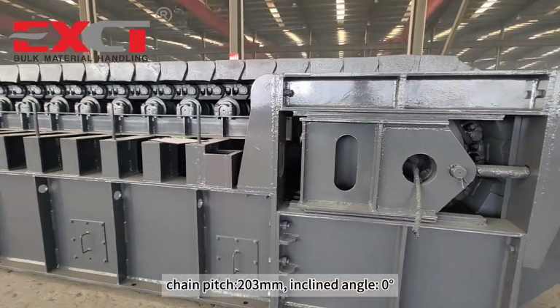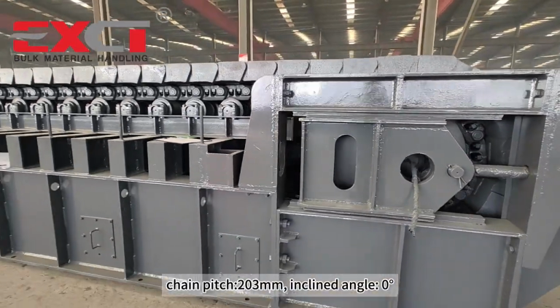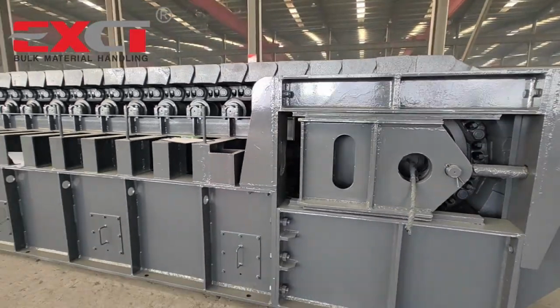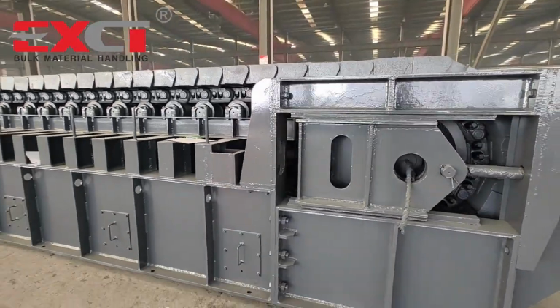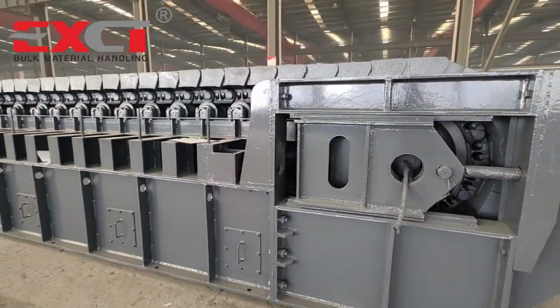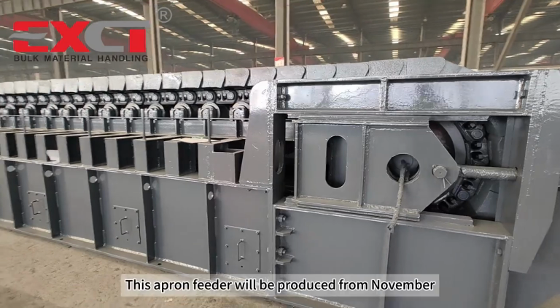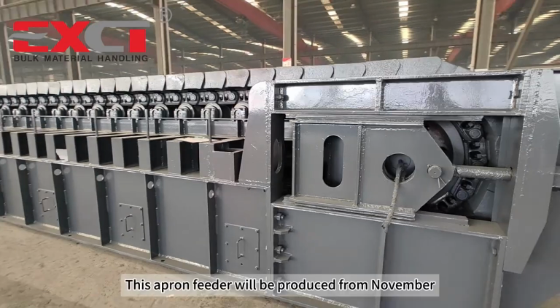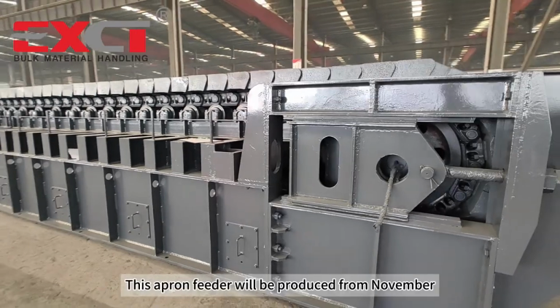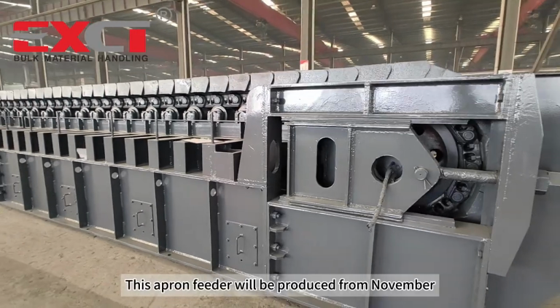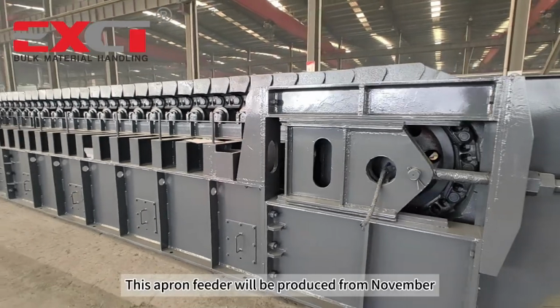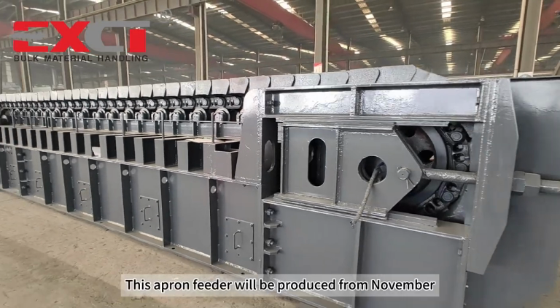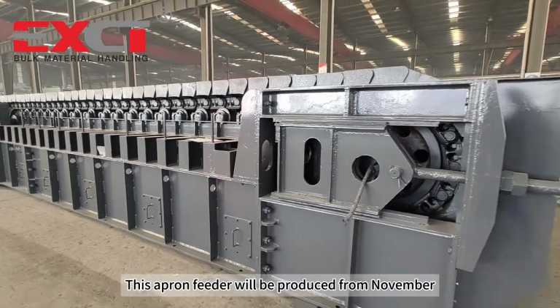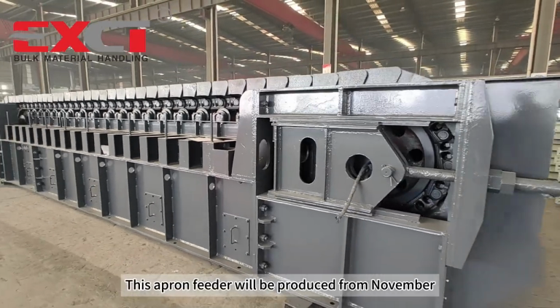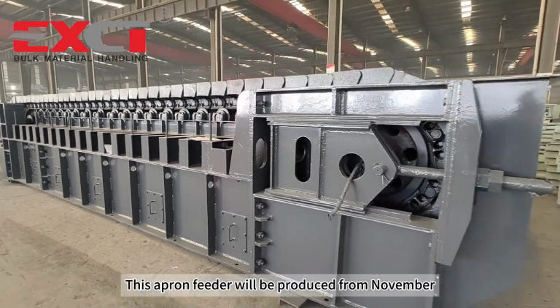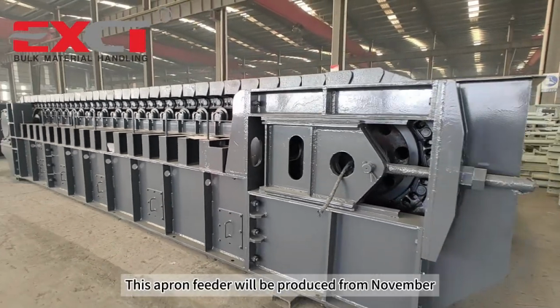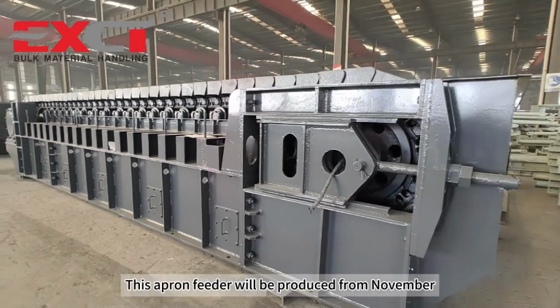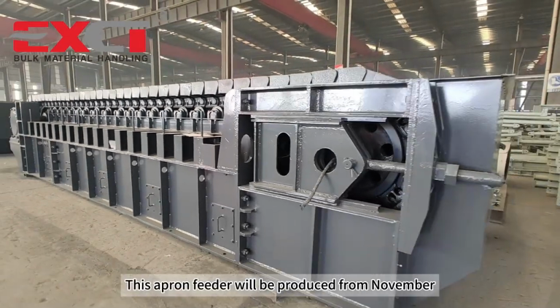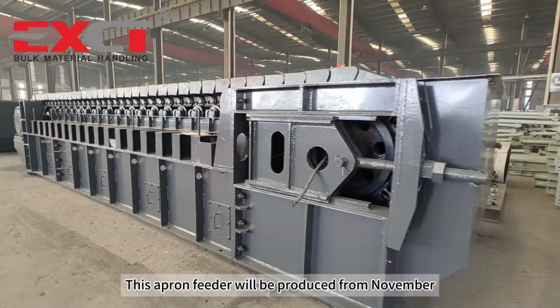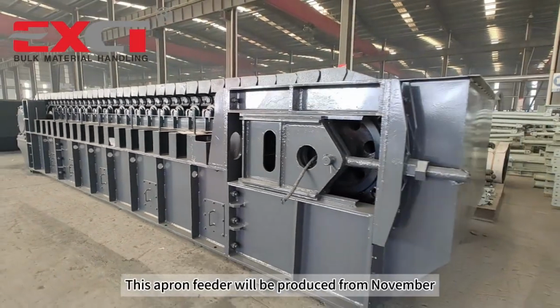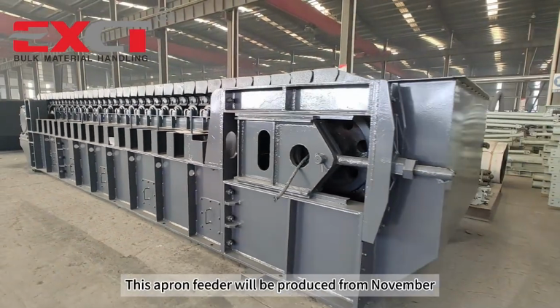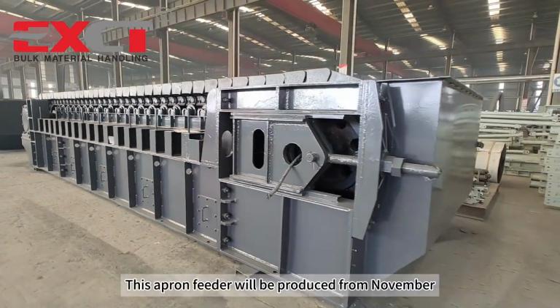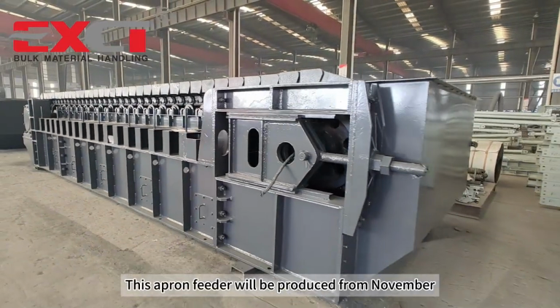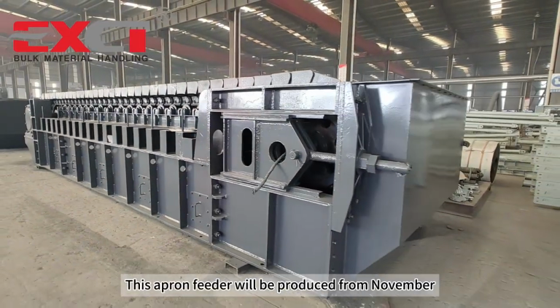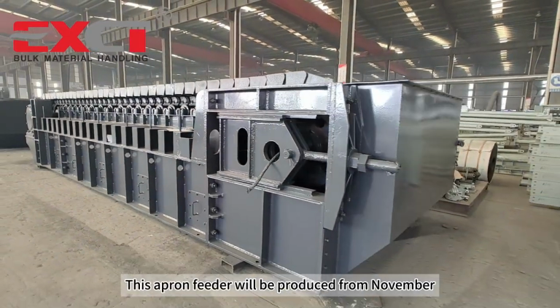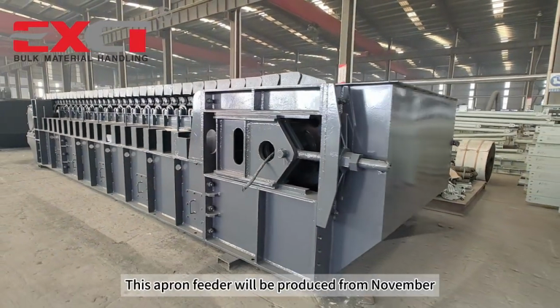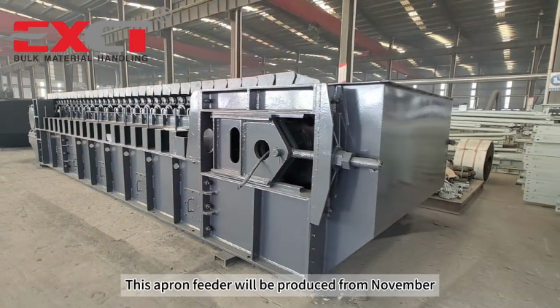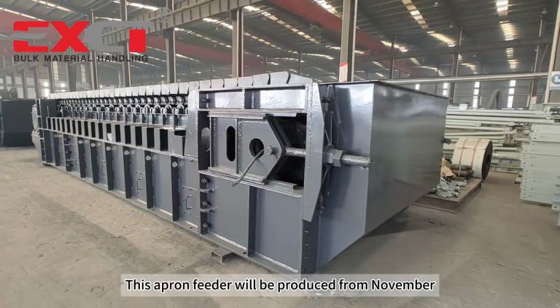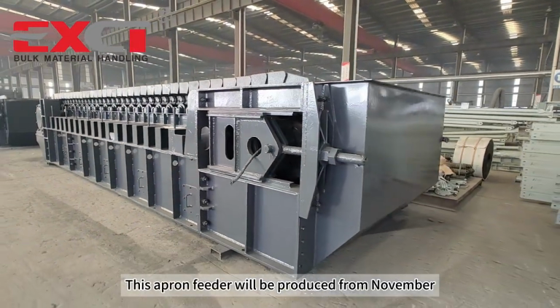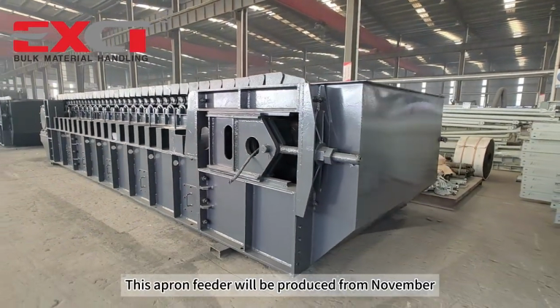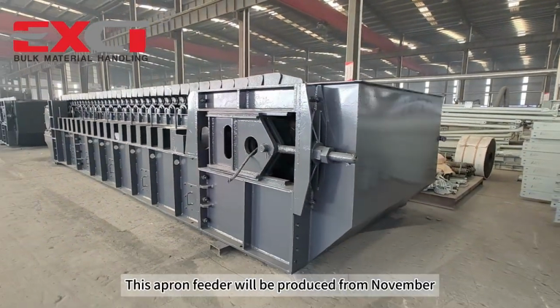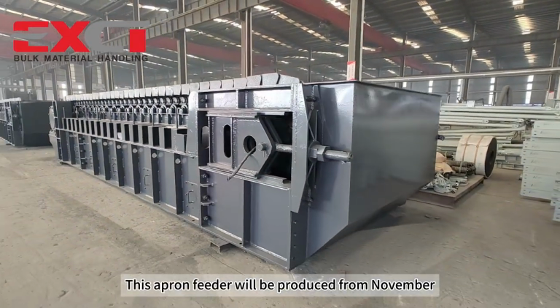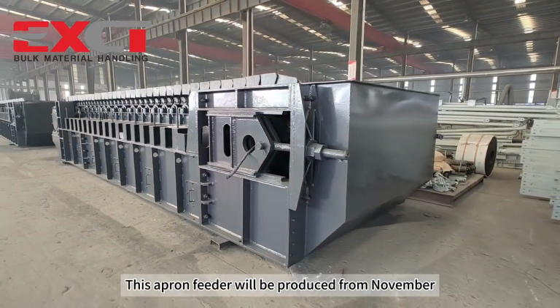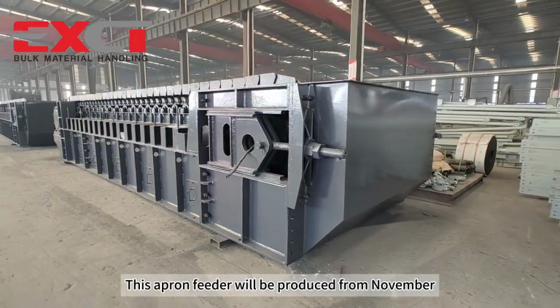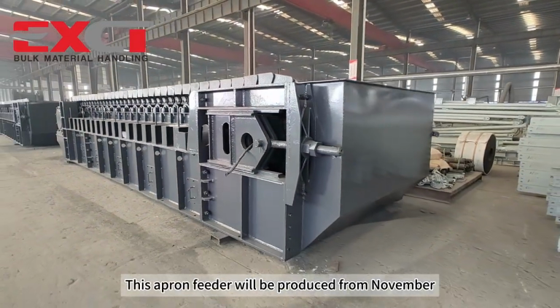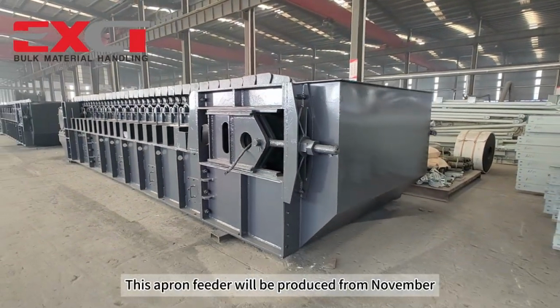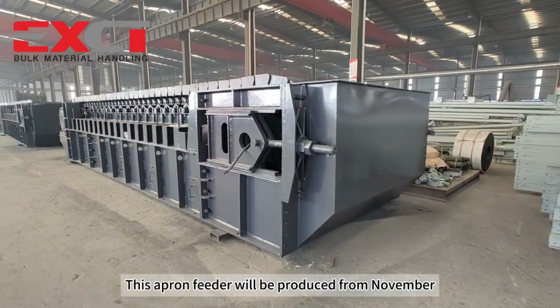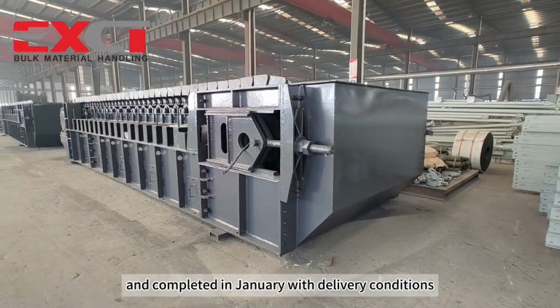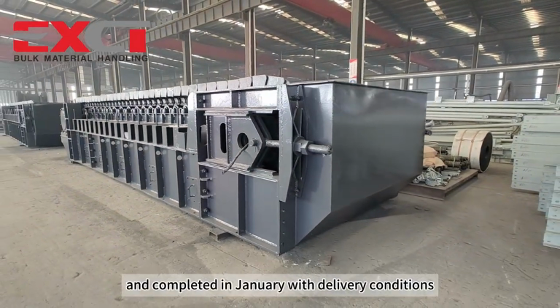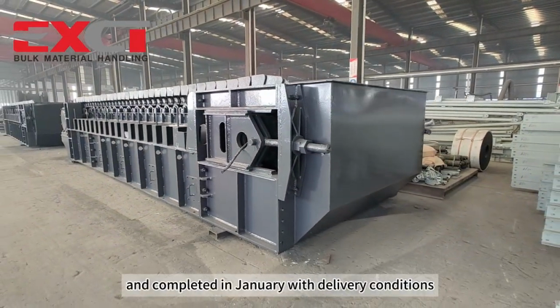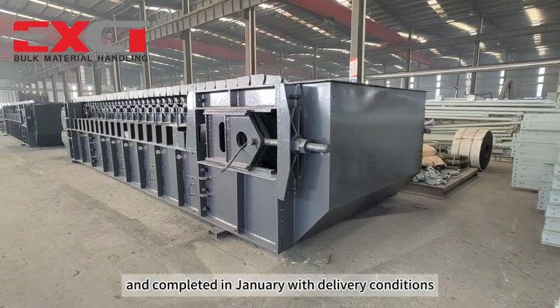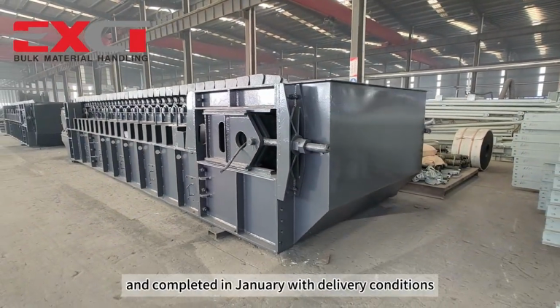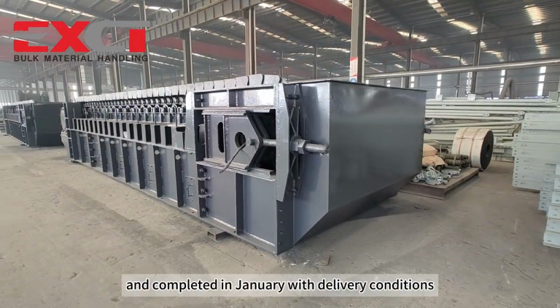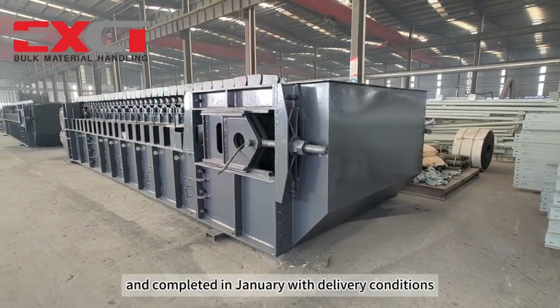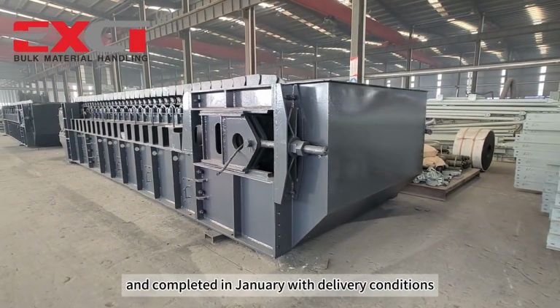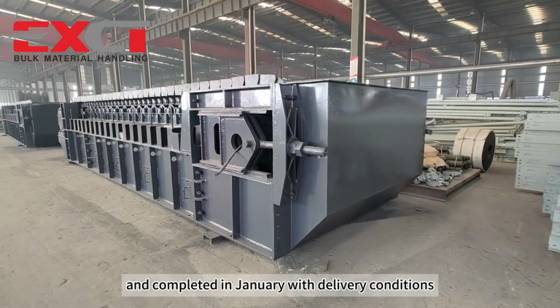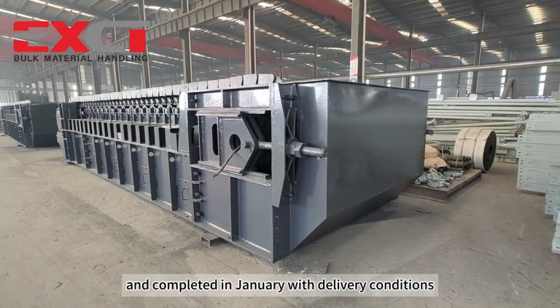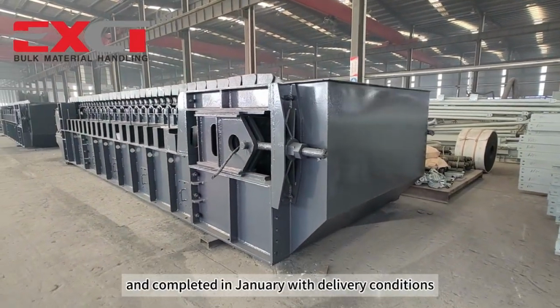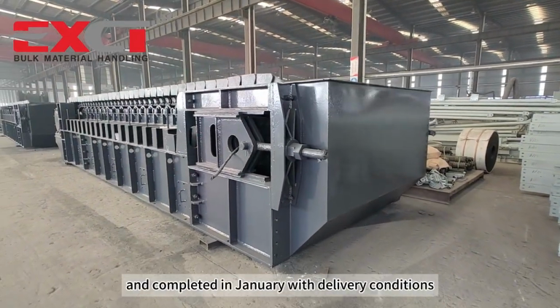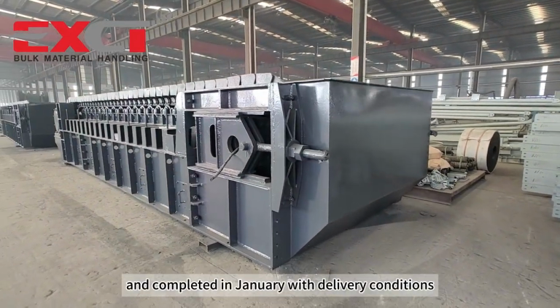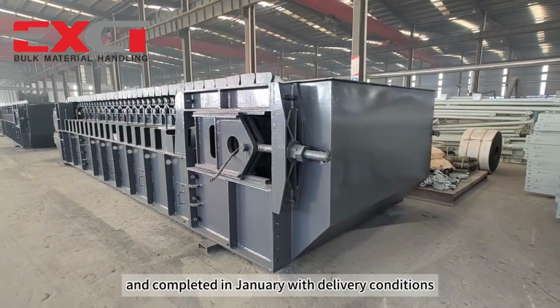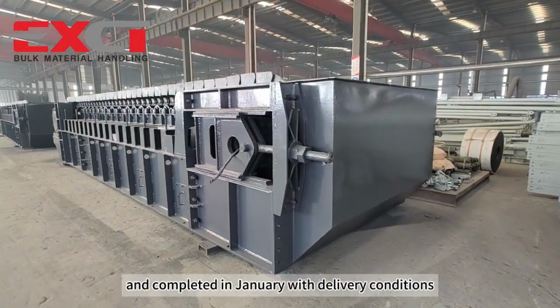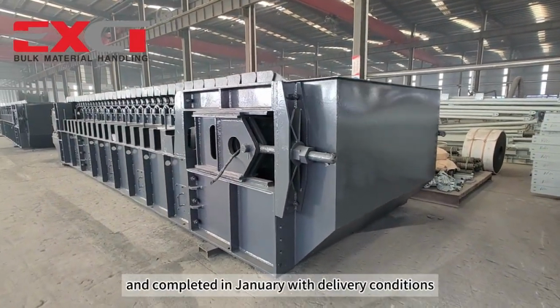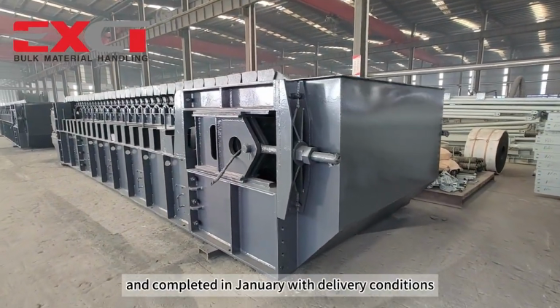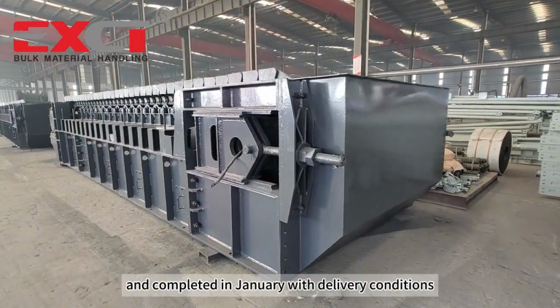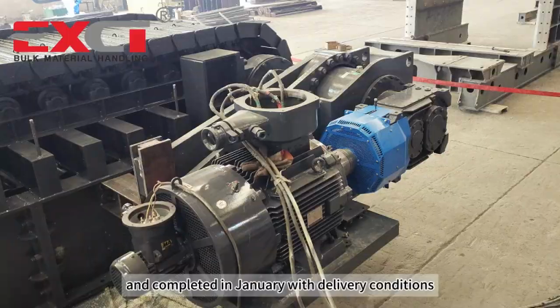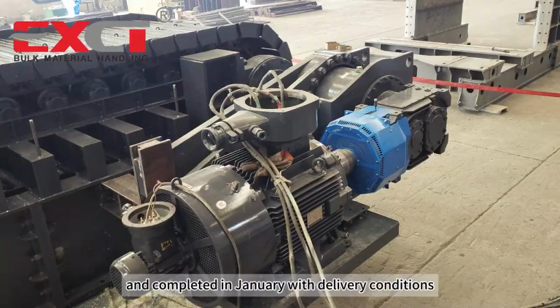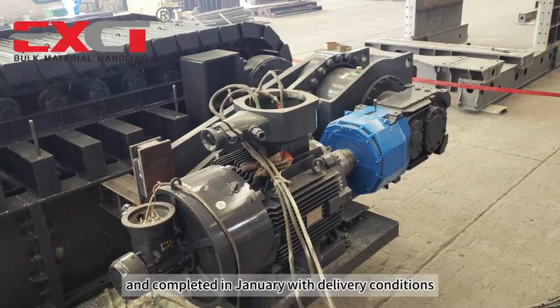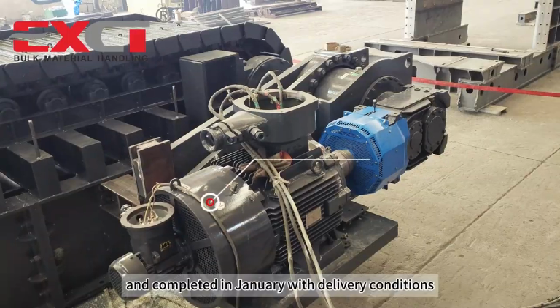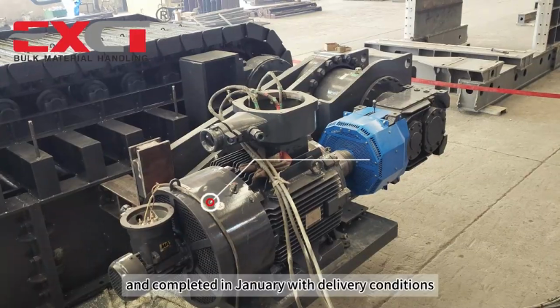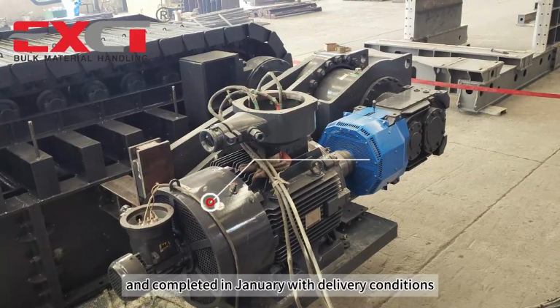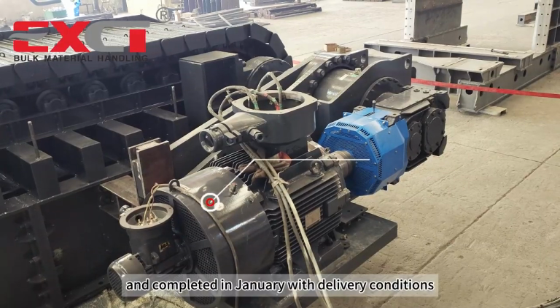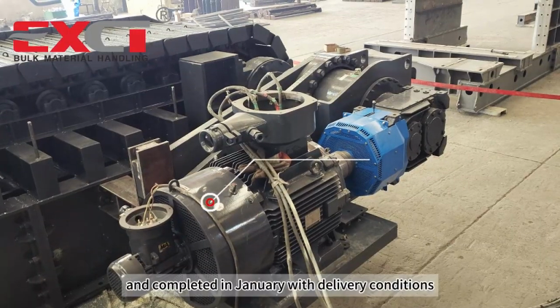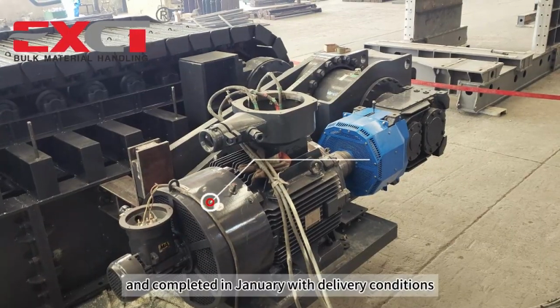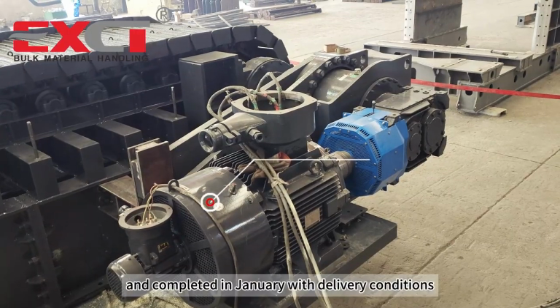This Apron Feeder will be produced from November and completed in January, with delivery conditions.